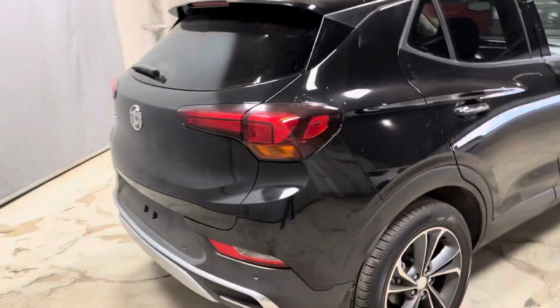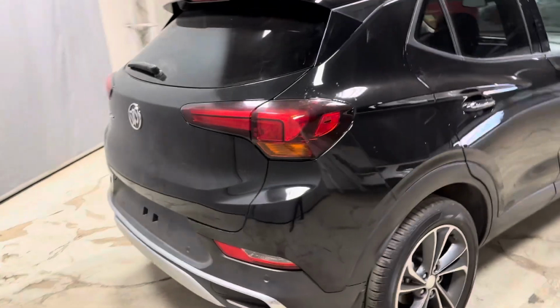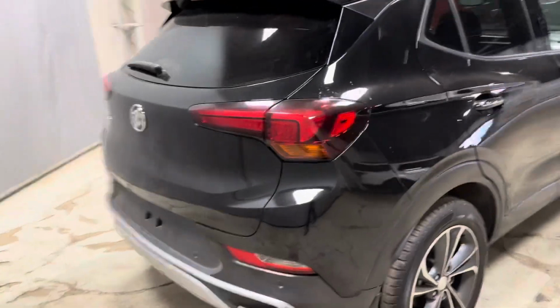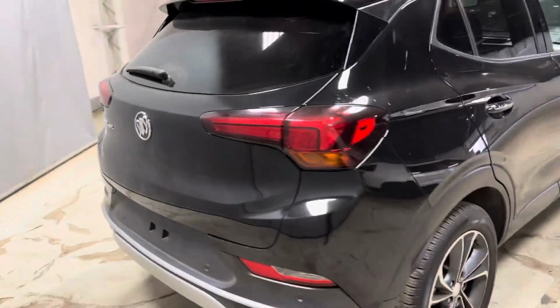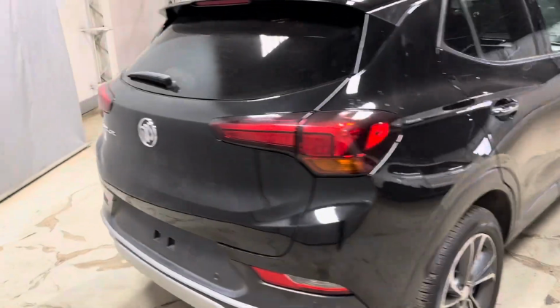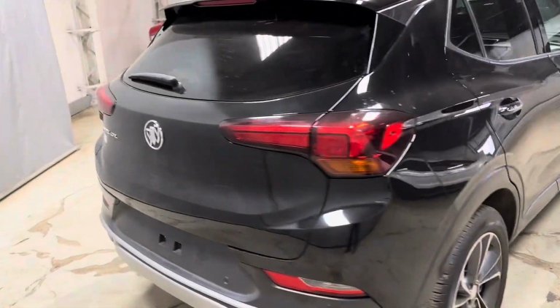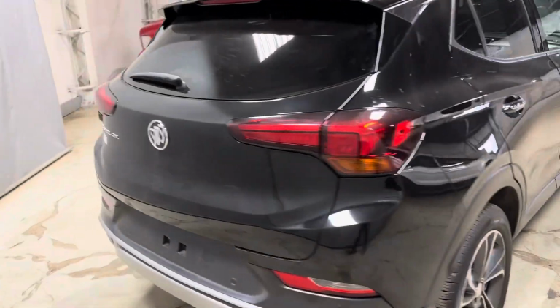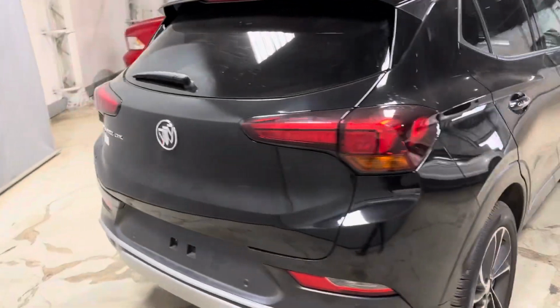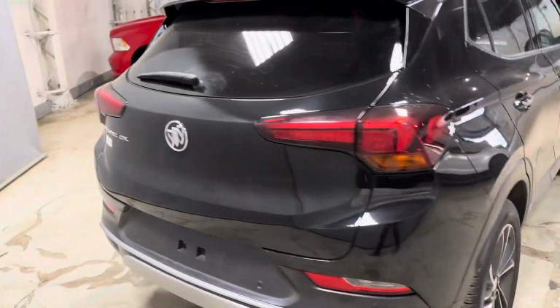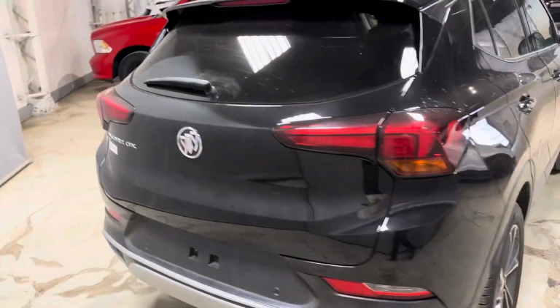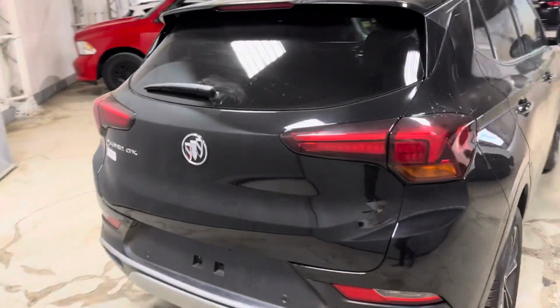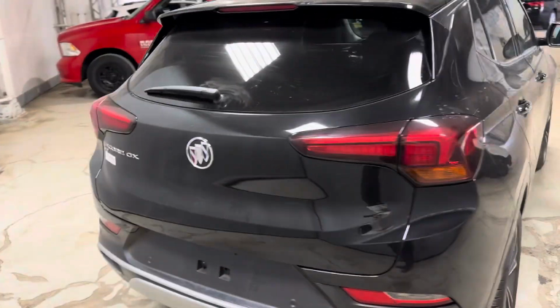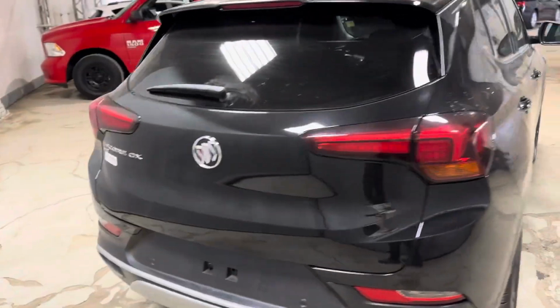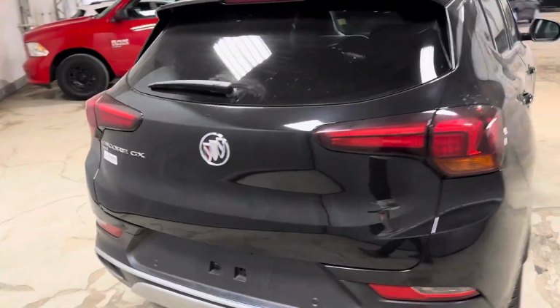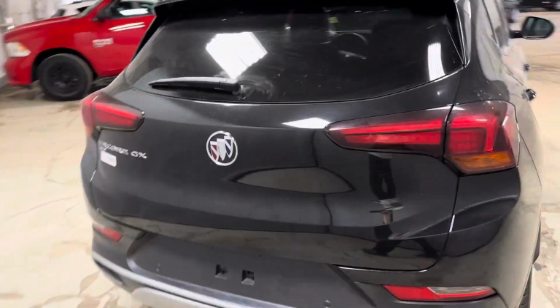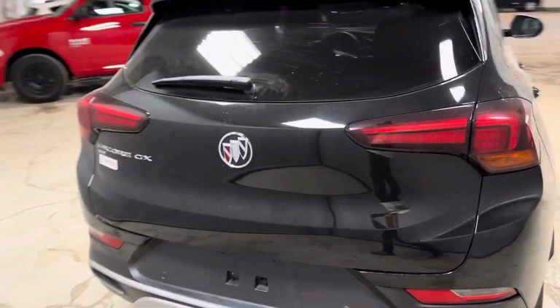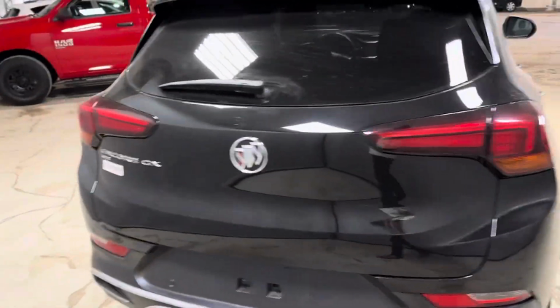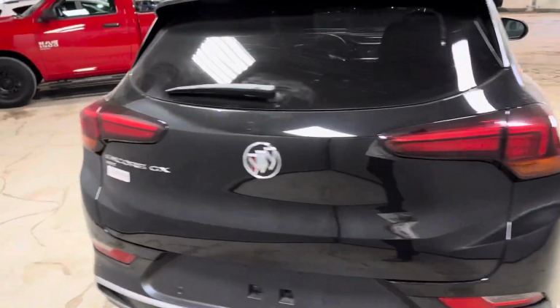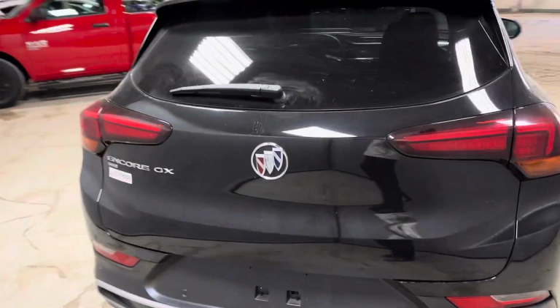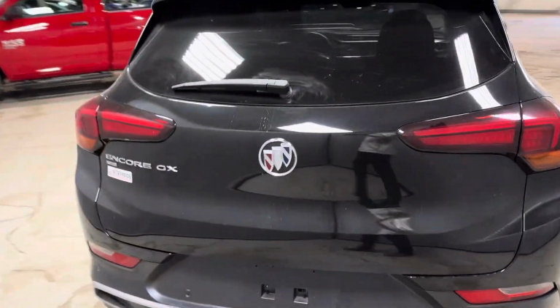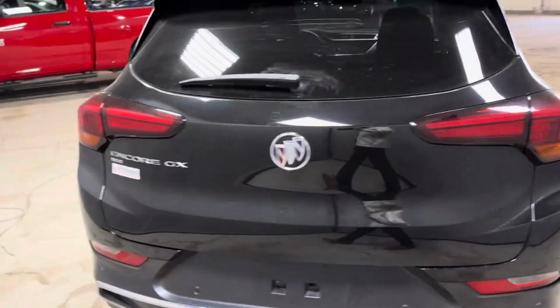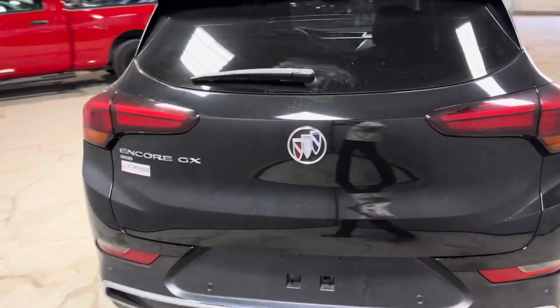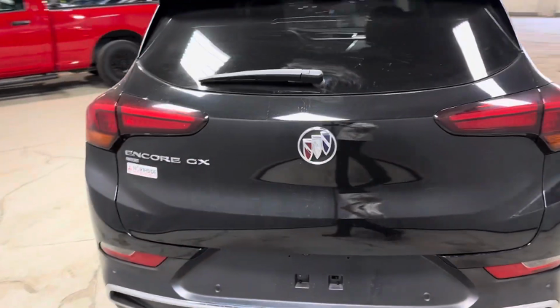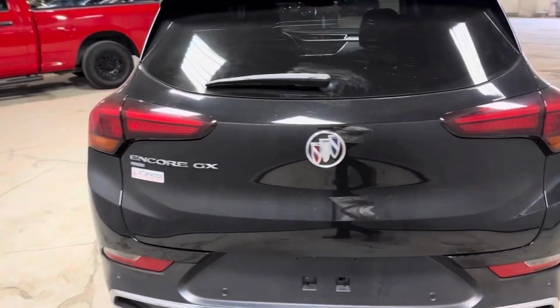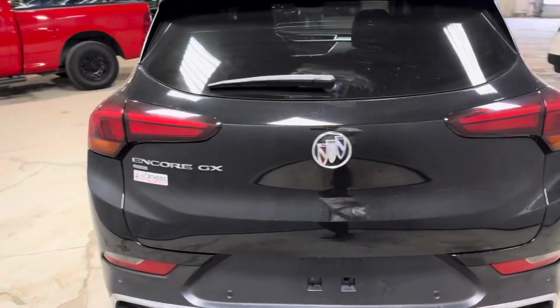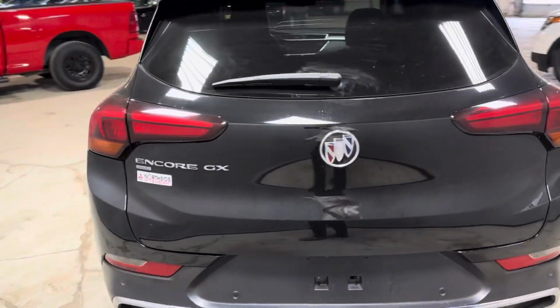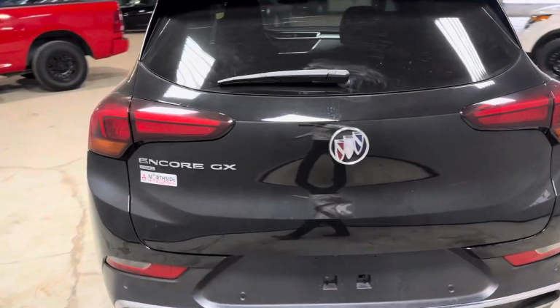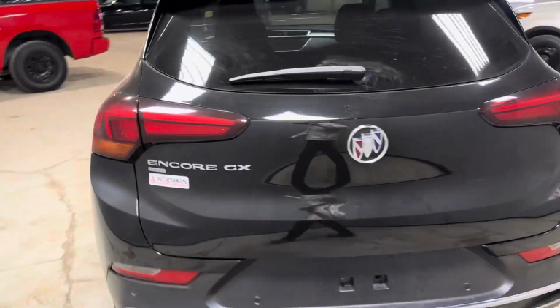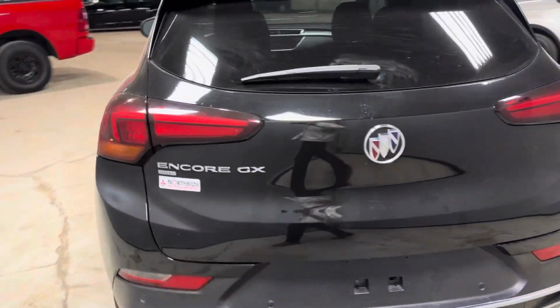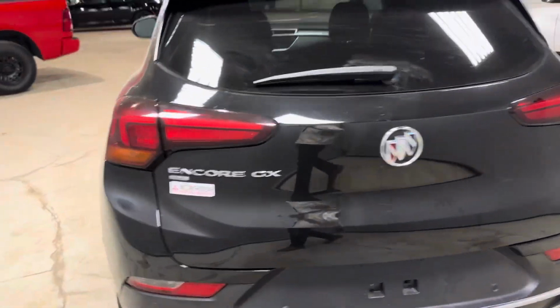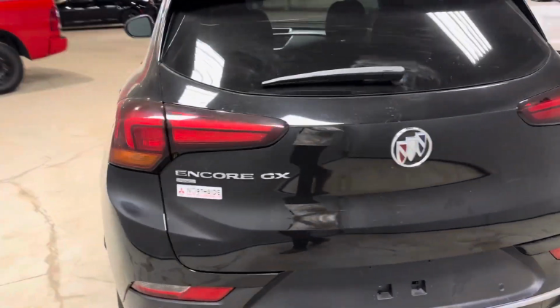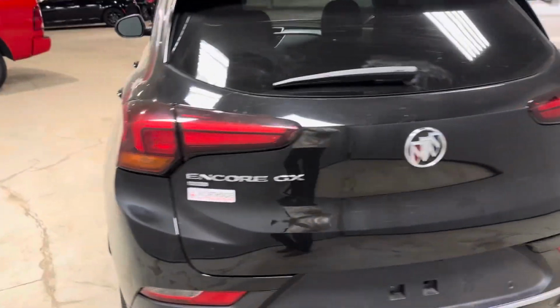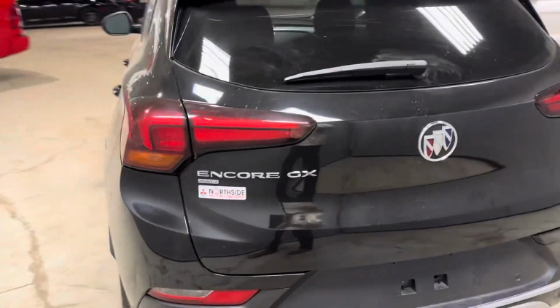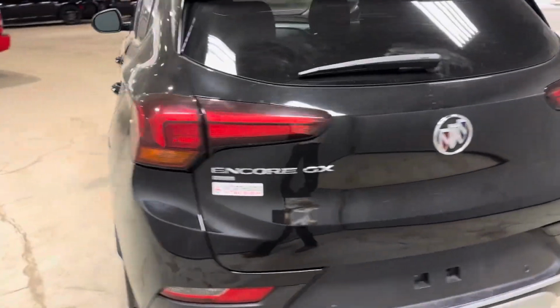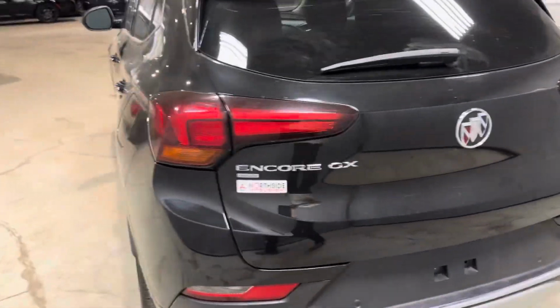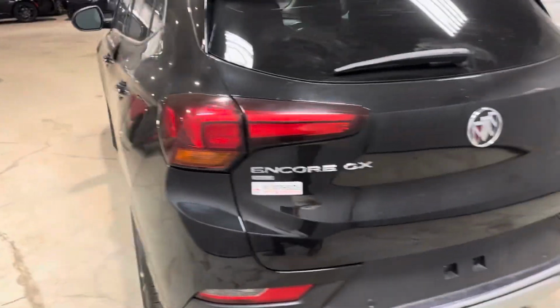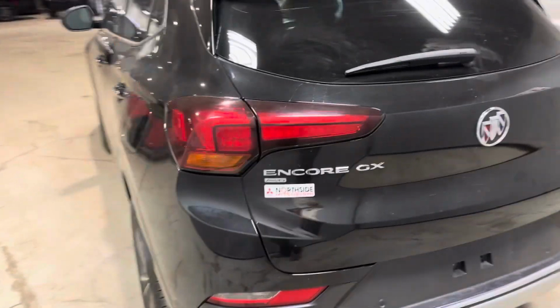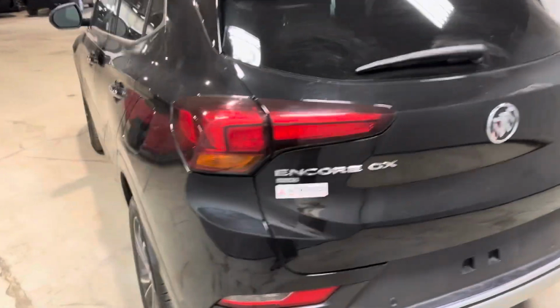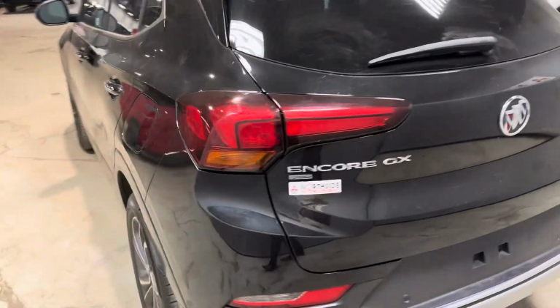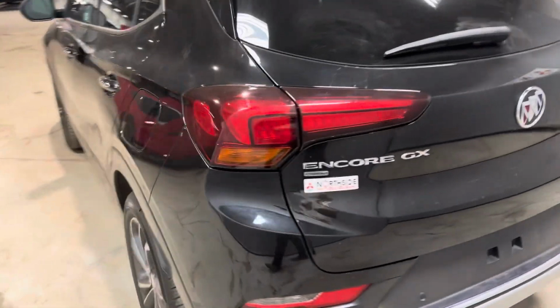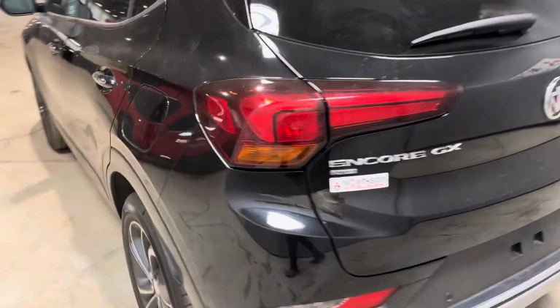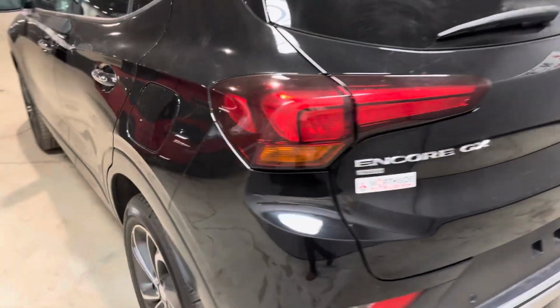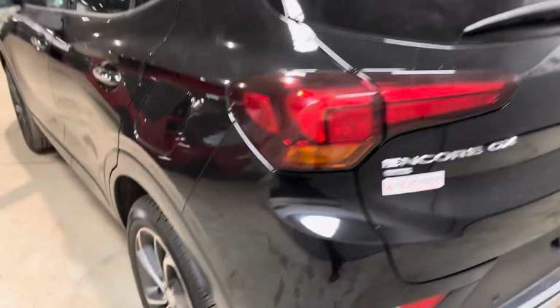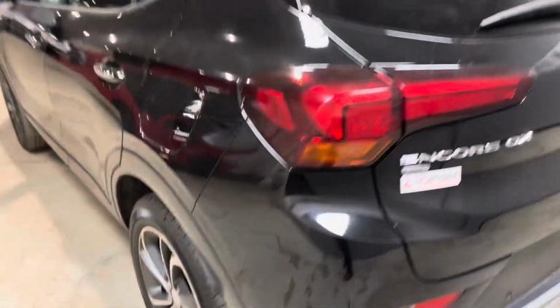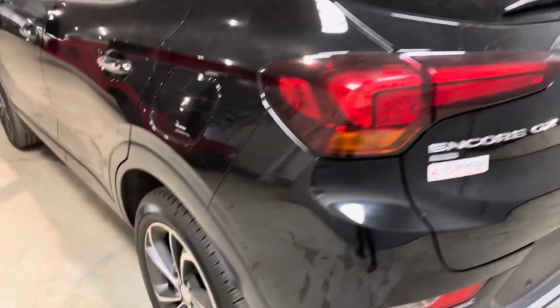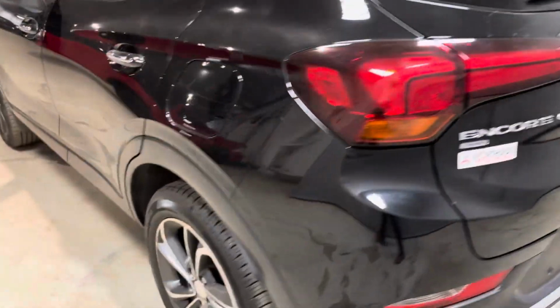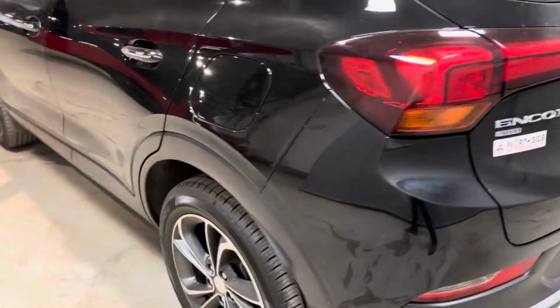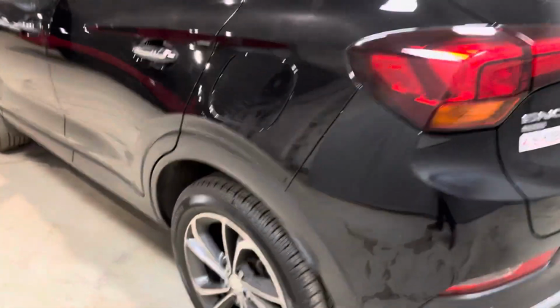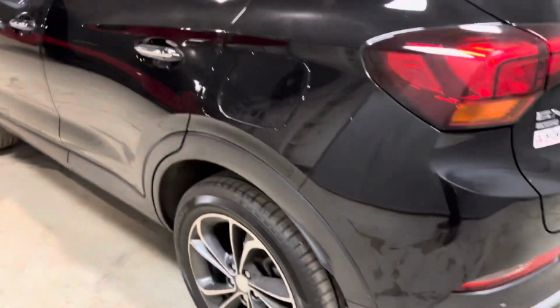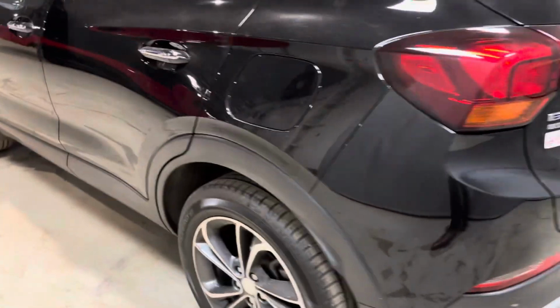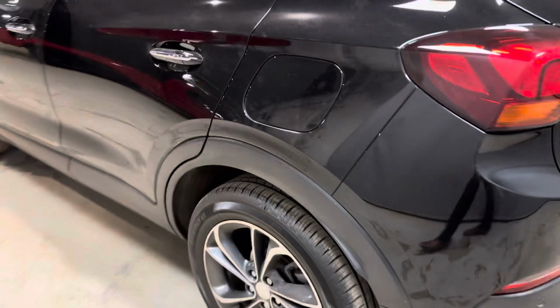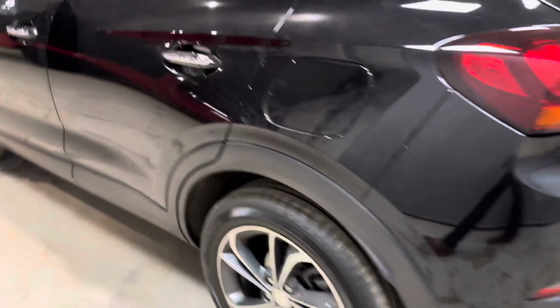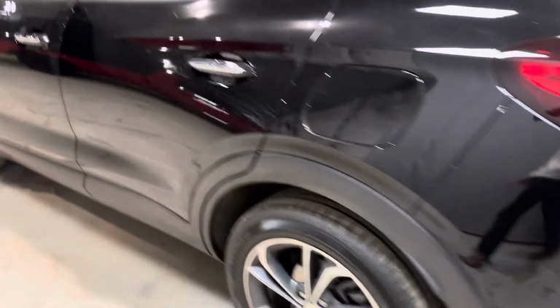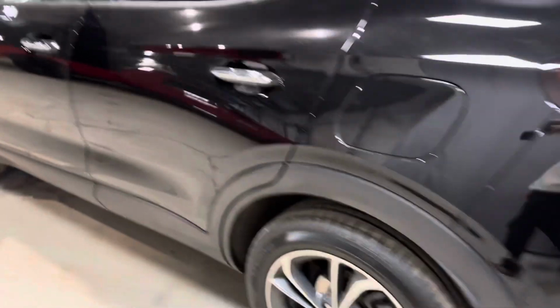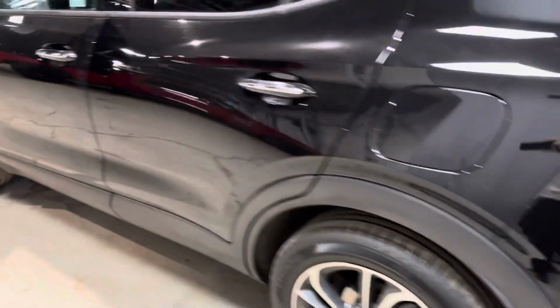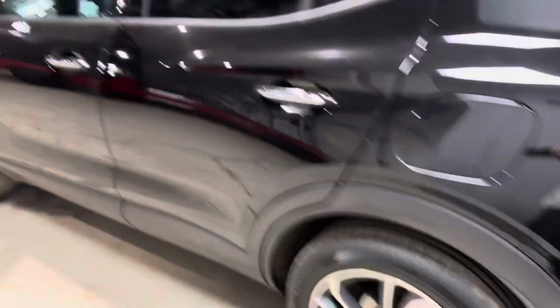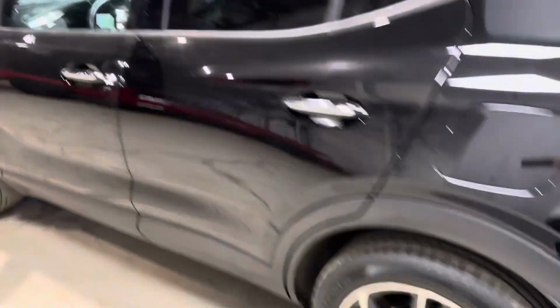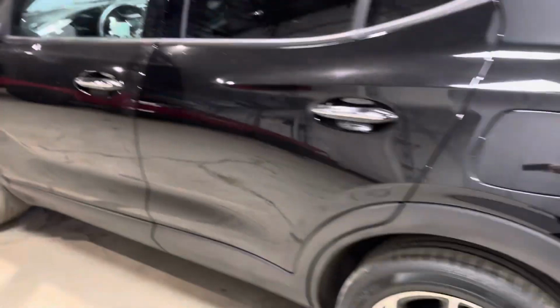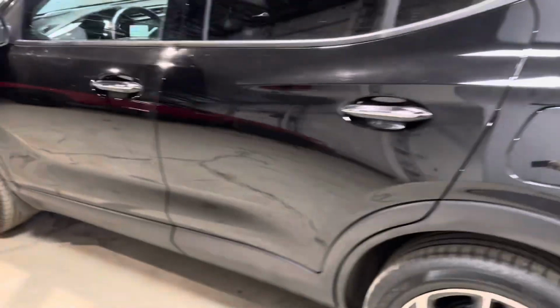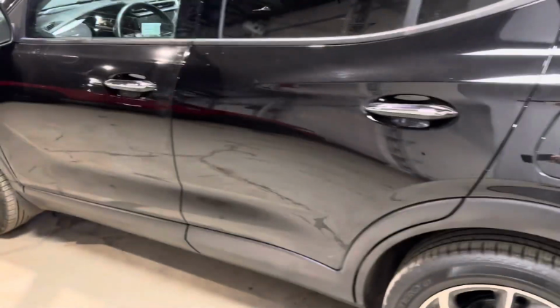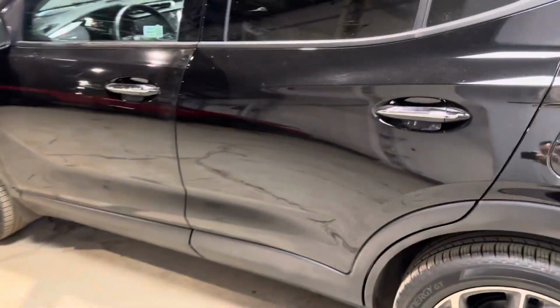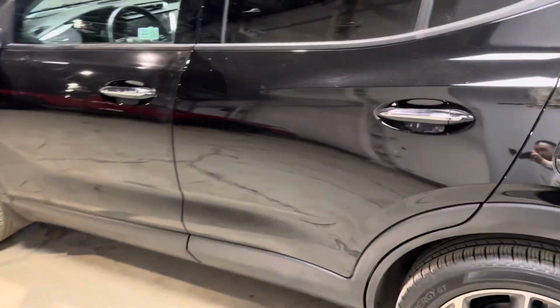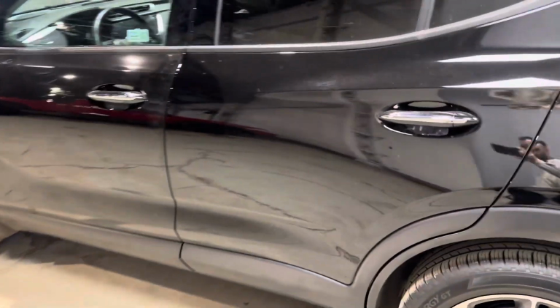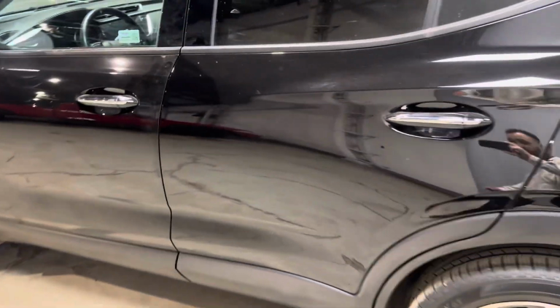The trim level on this is the GX edition, so it's all-wheel drive. Has the nice two-tone alloy rims.